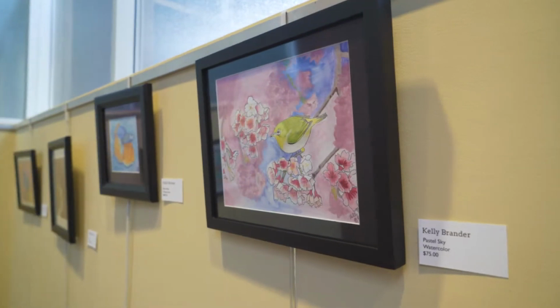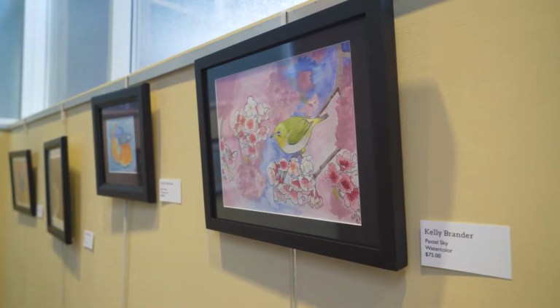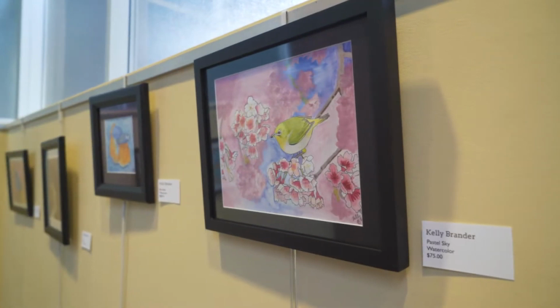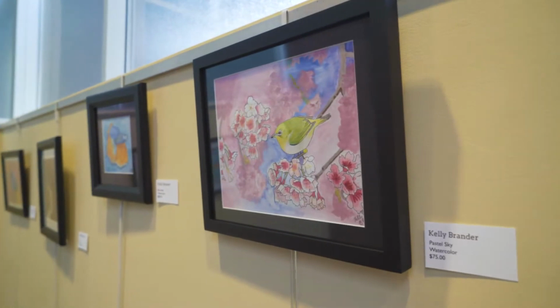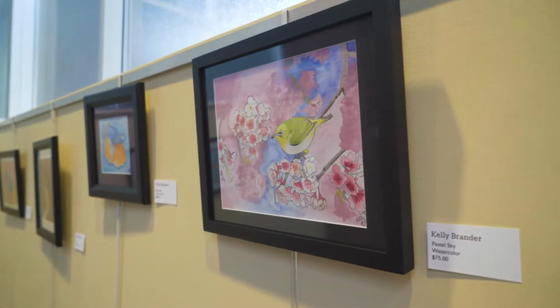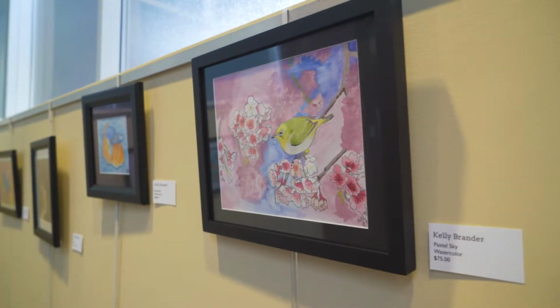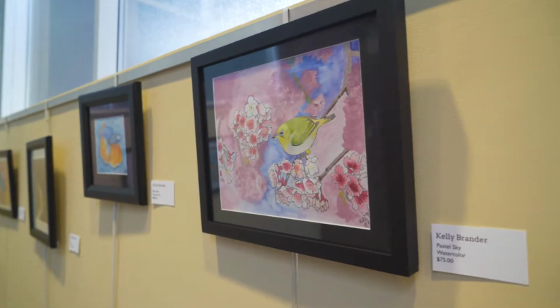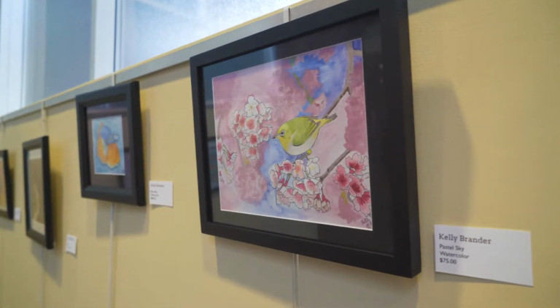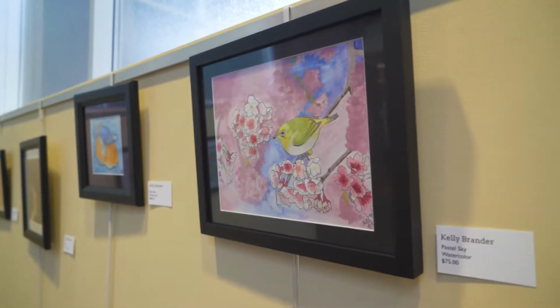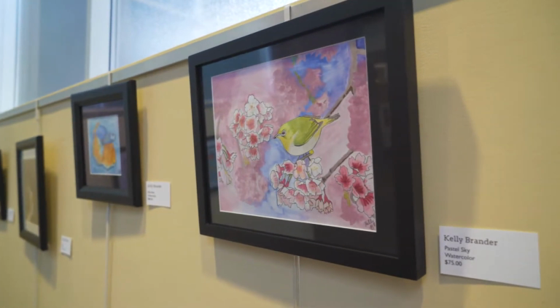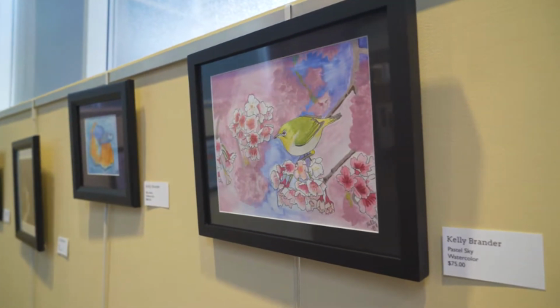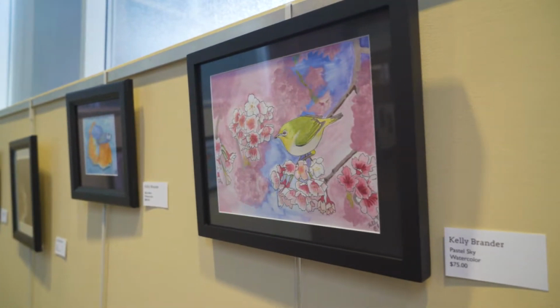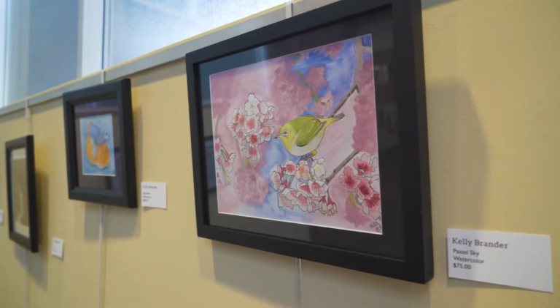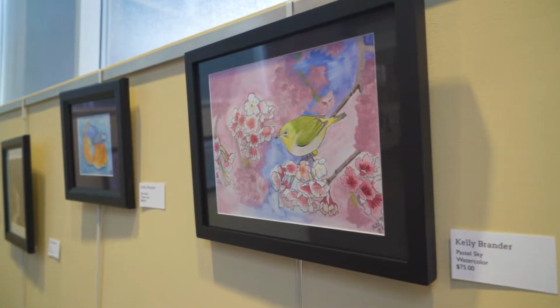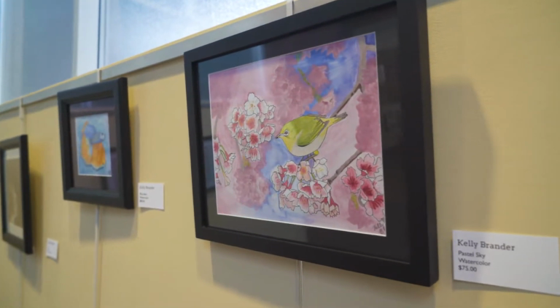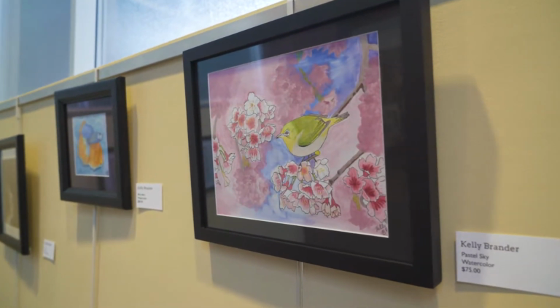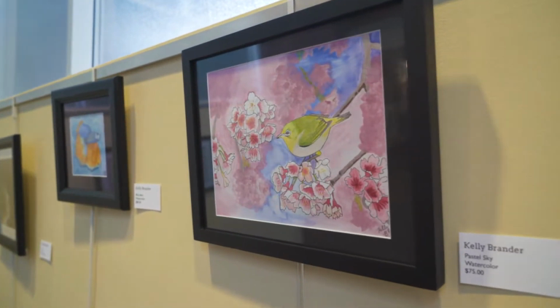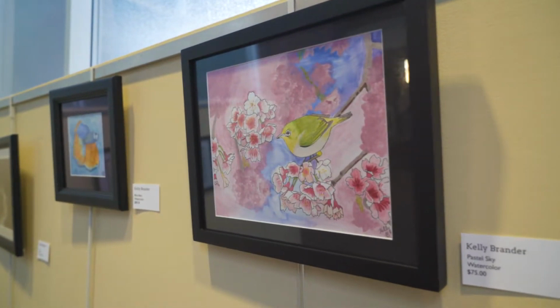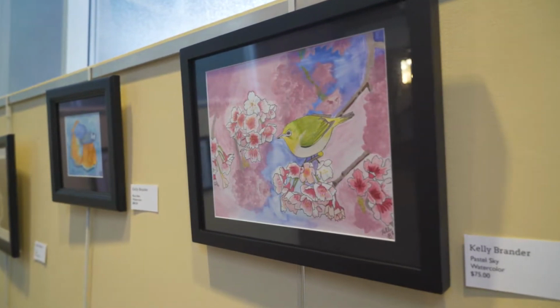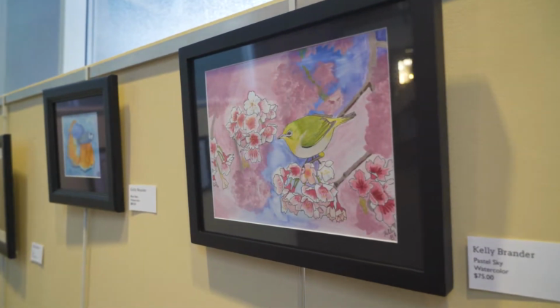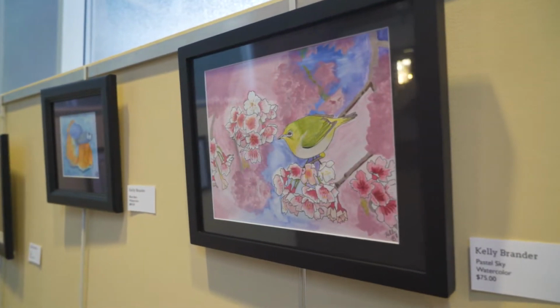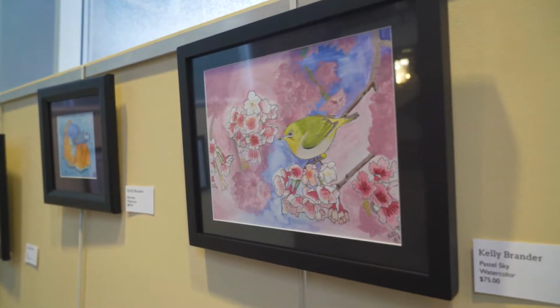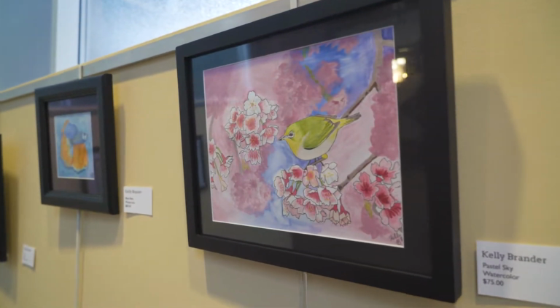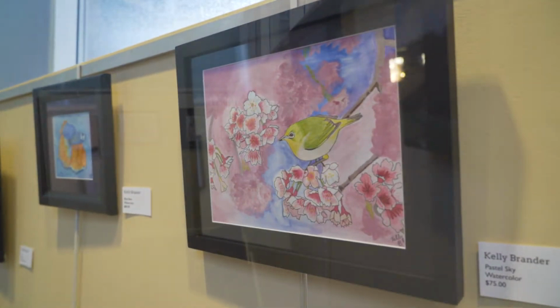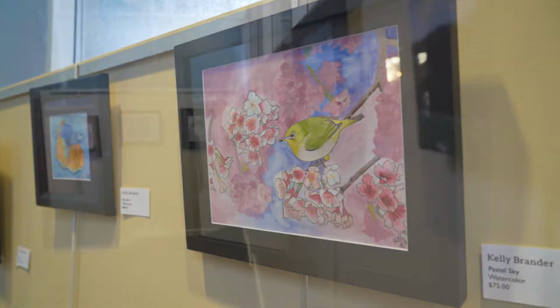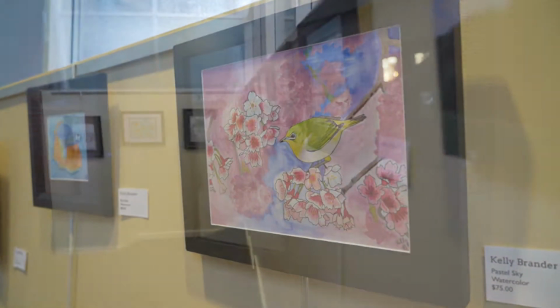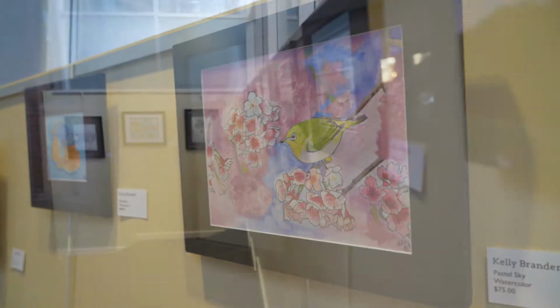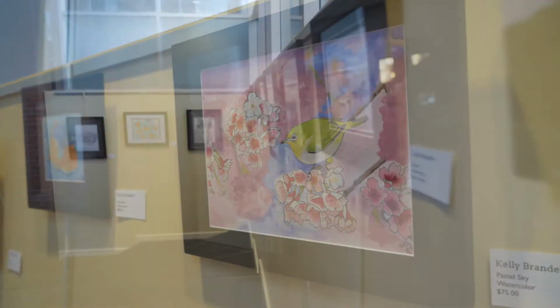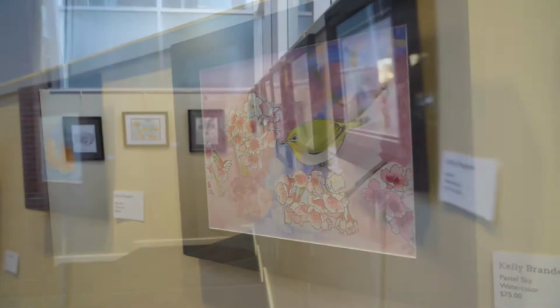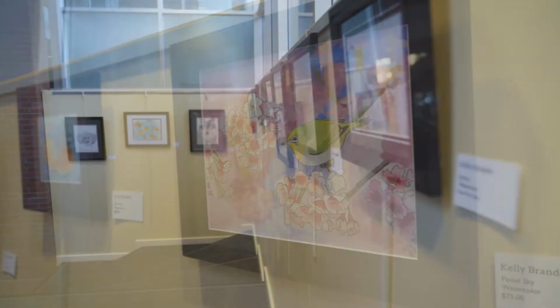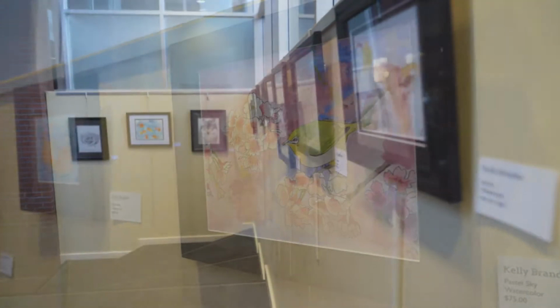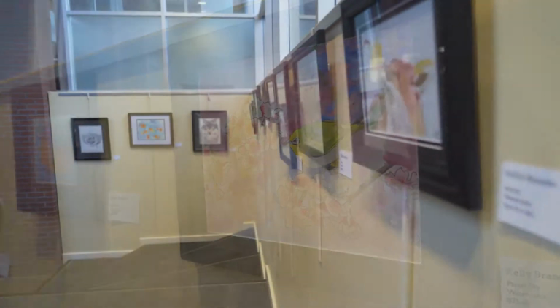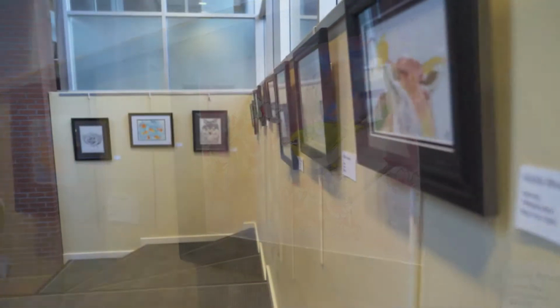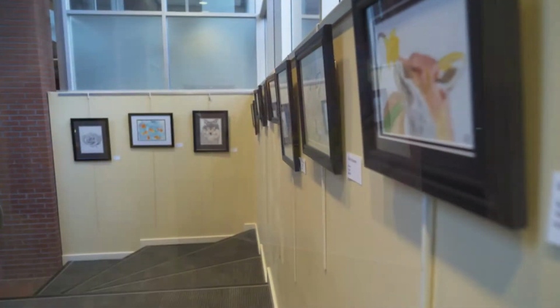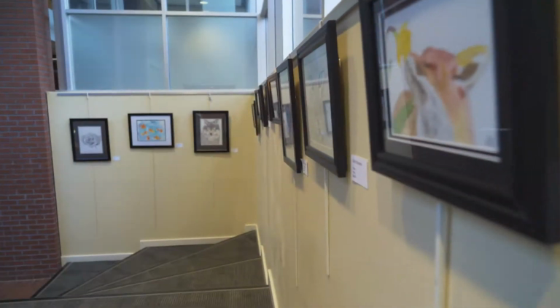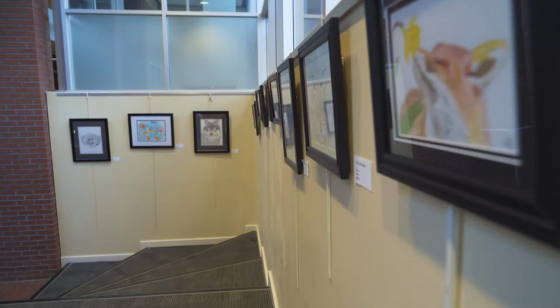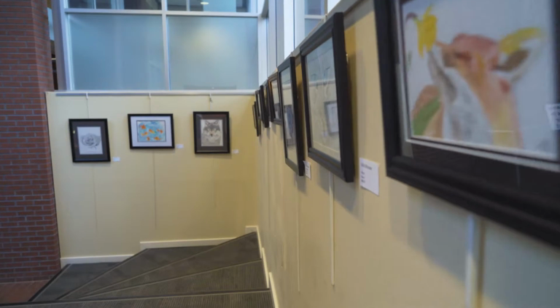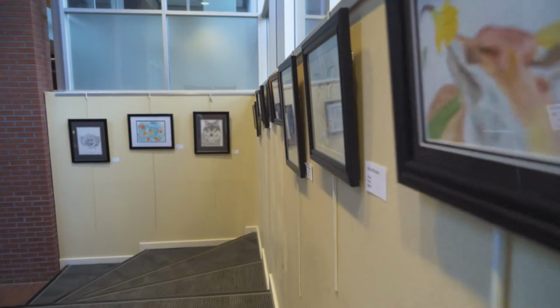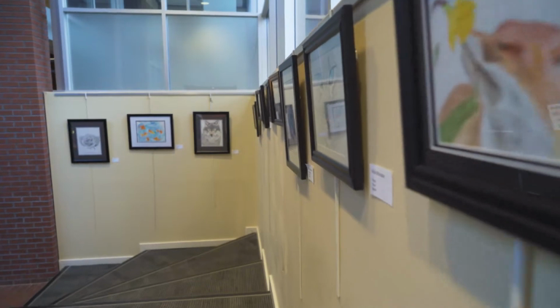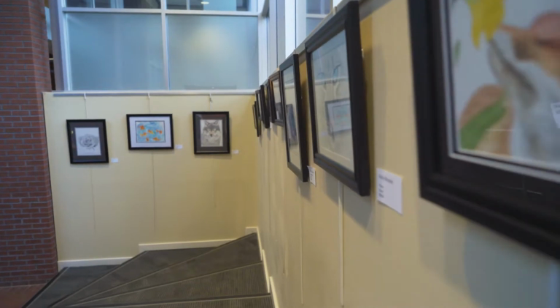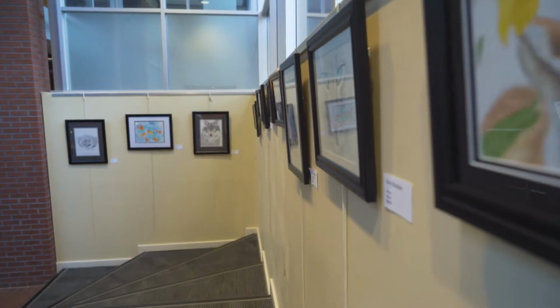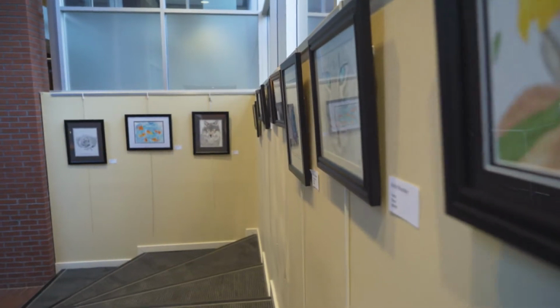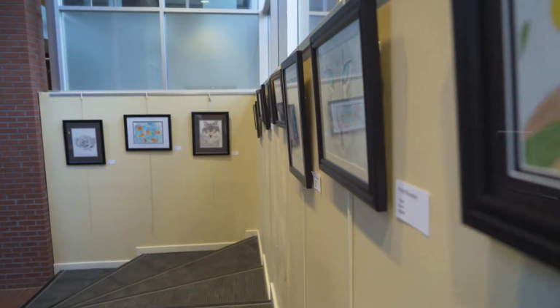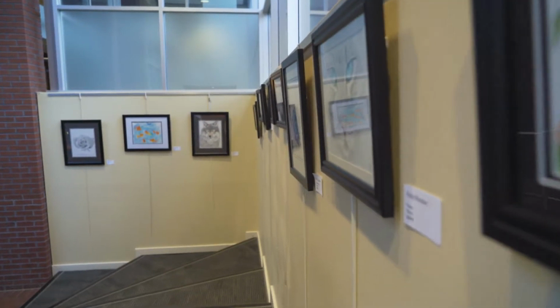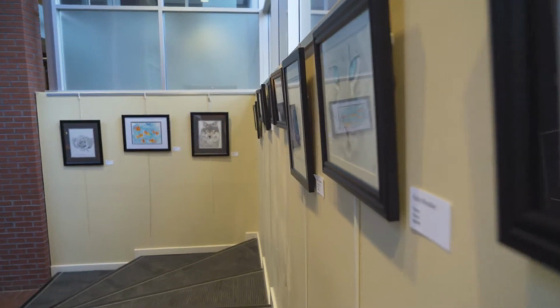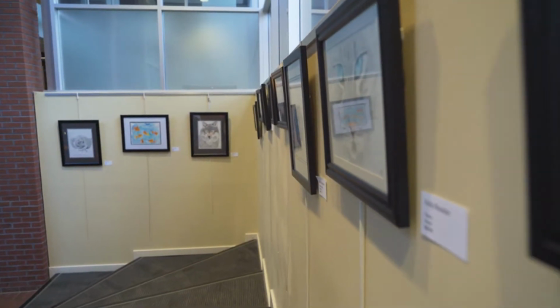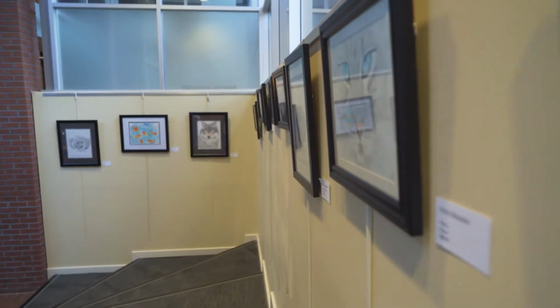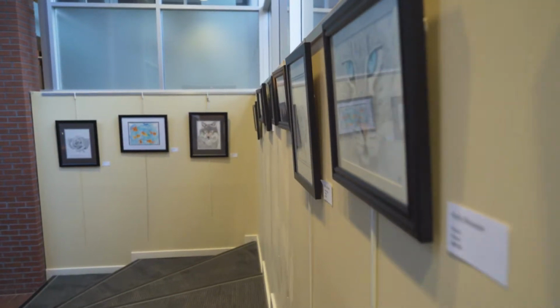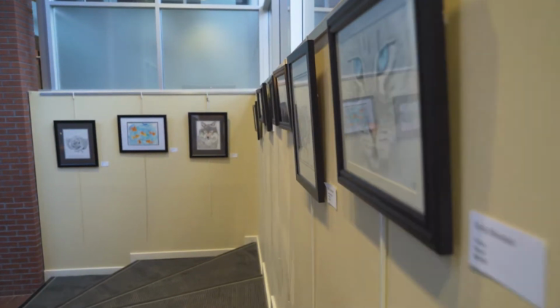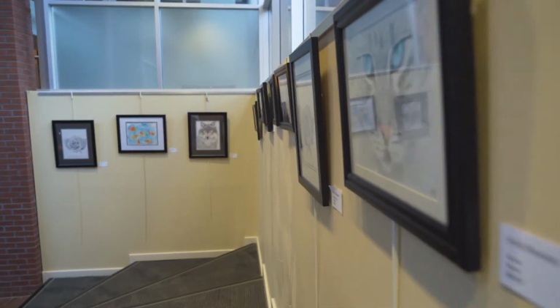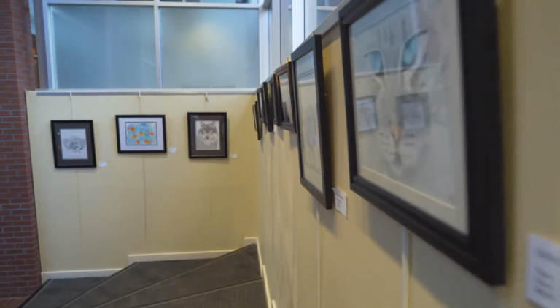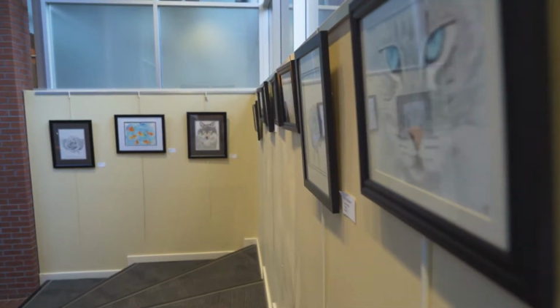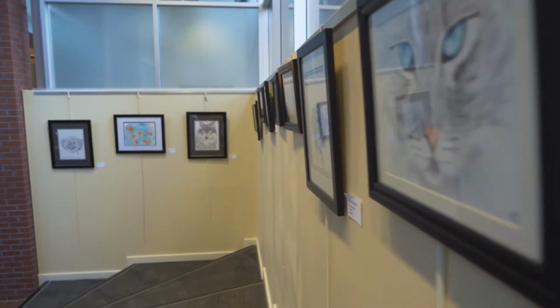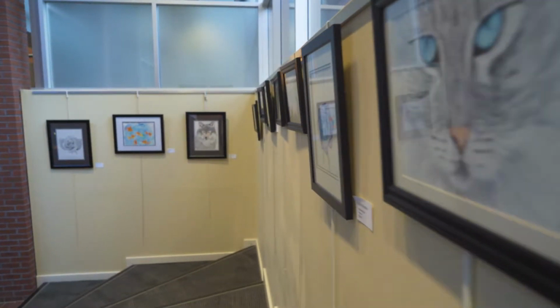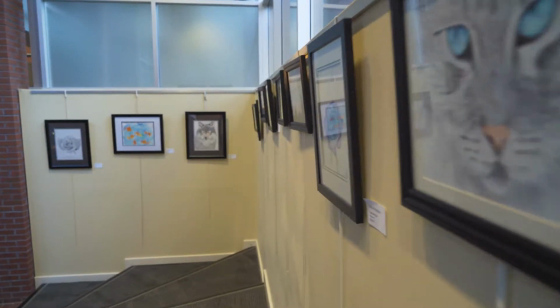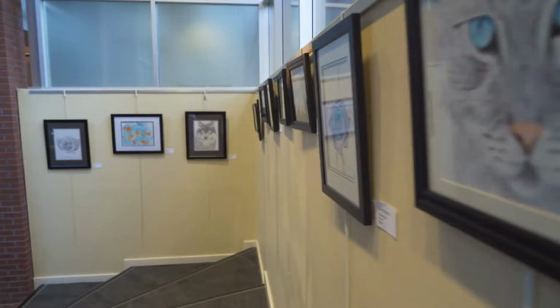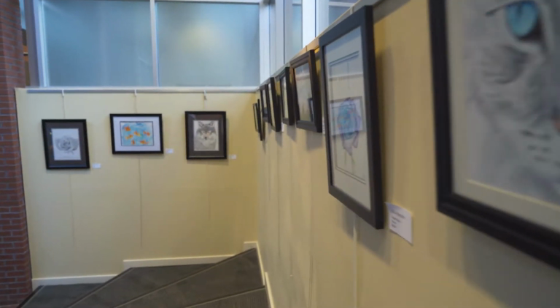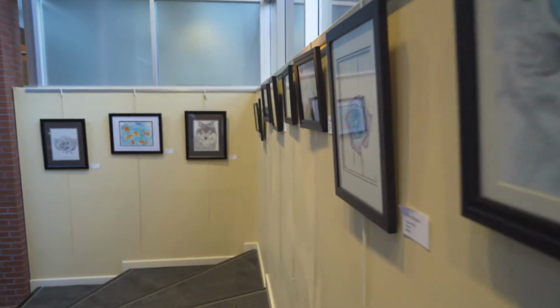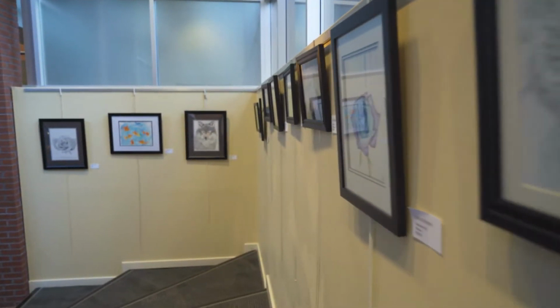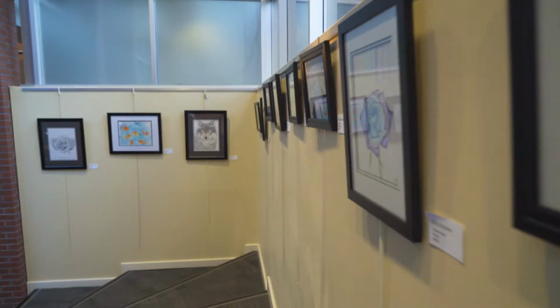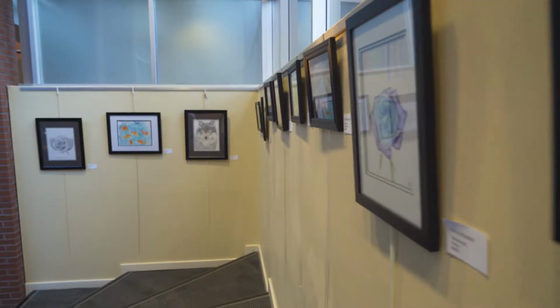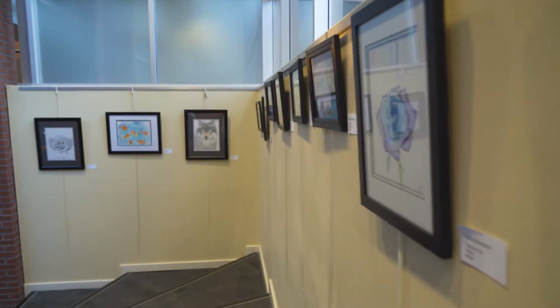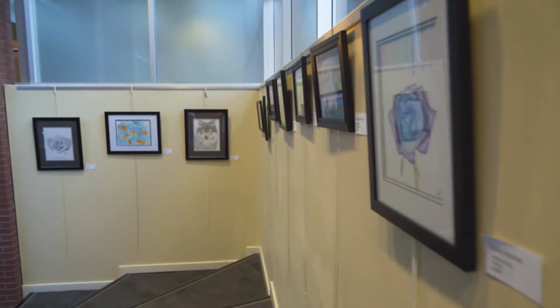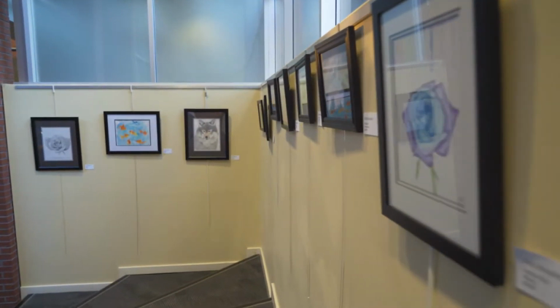Kelly Brander — her artwork is acrylic with watercolor and pencil. Very fabulous-looking pieces of artwork.